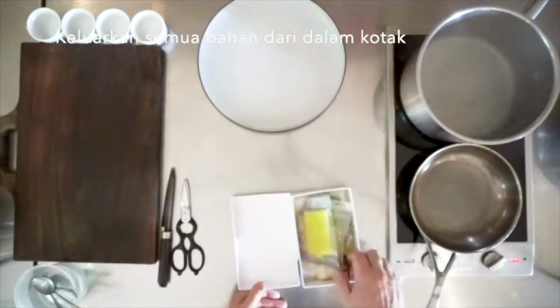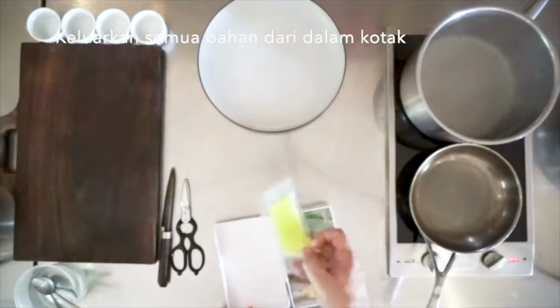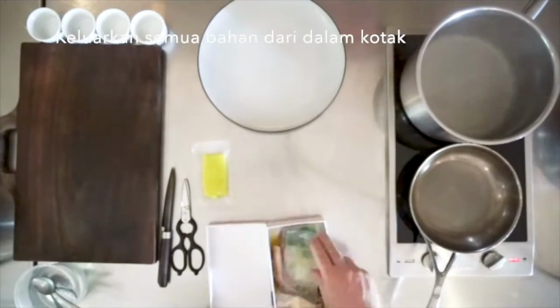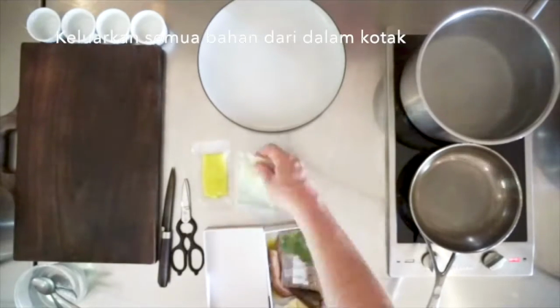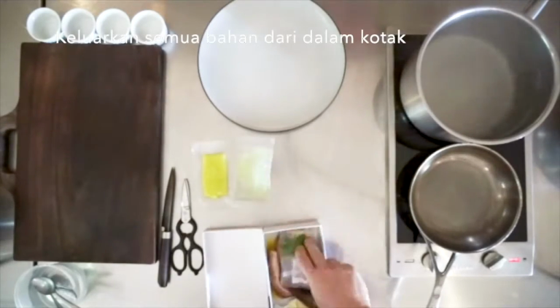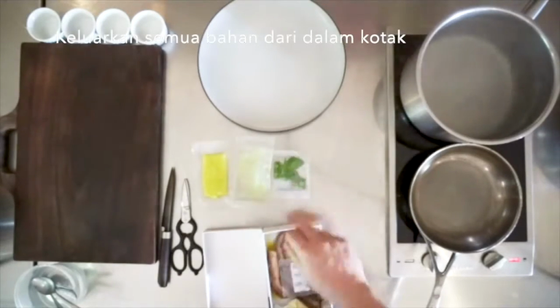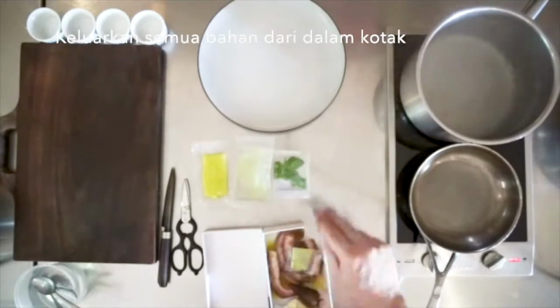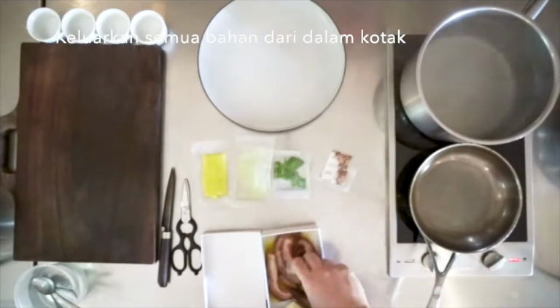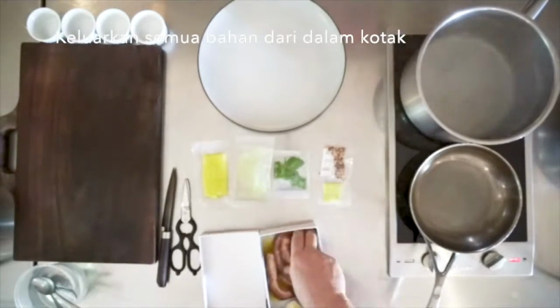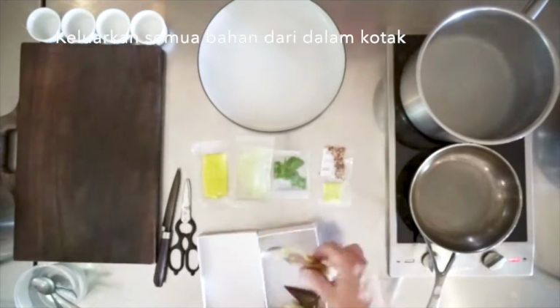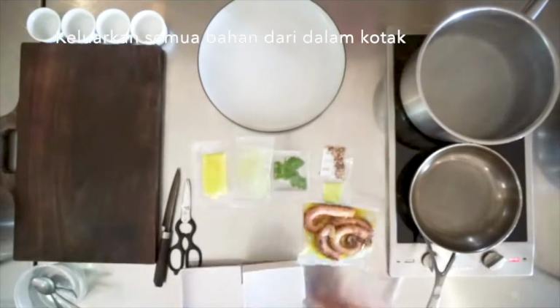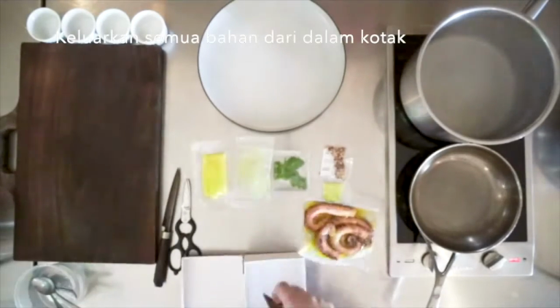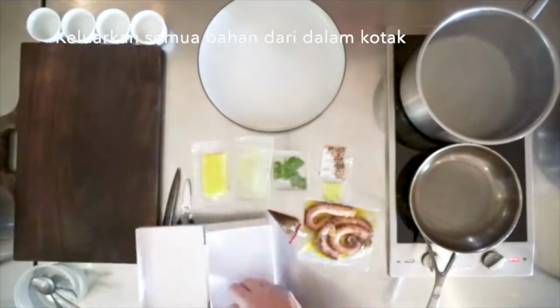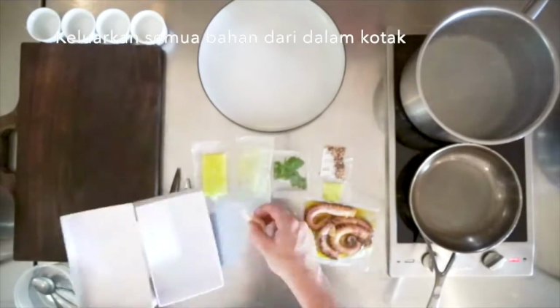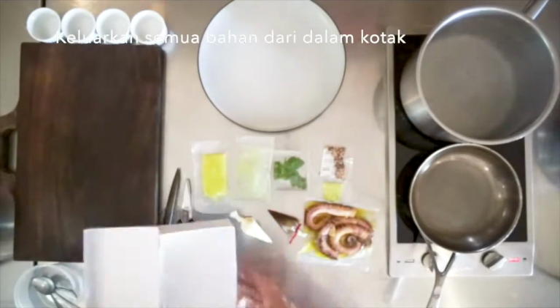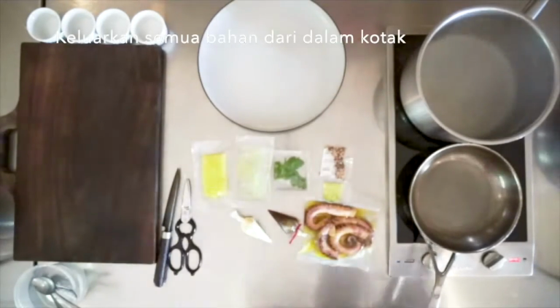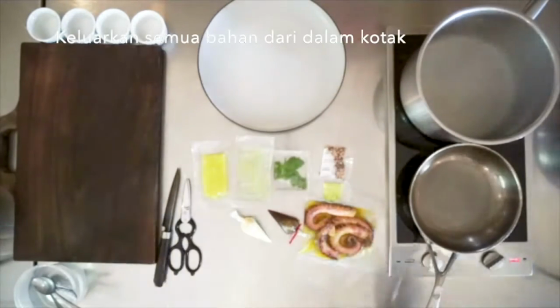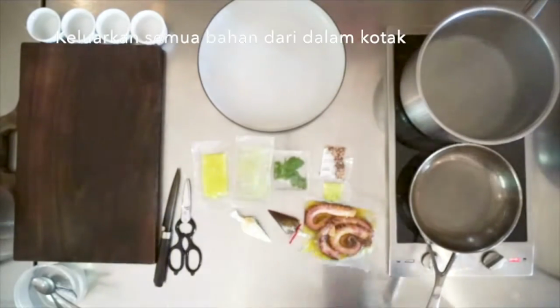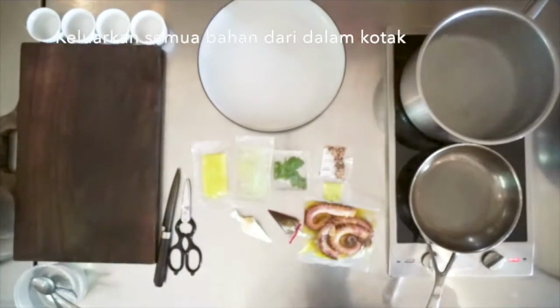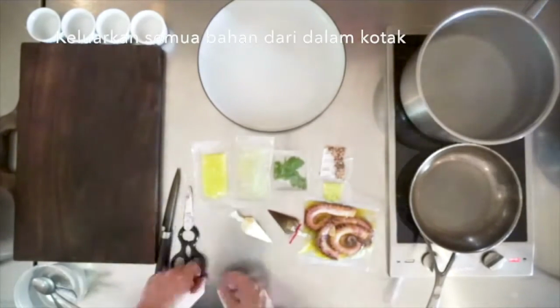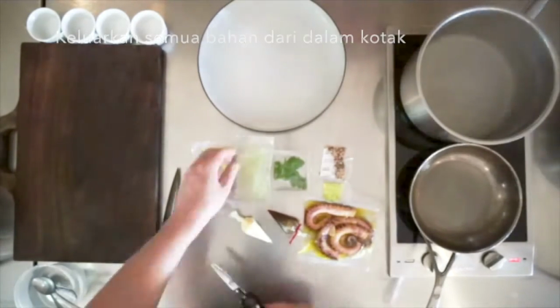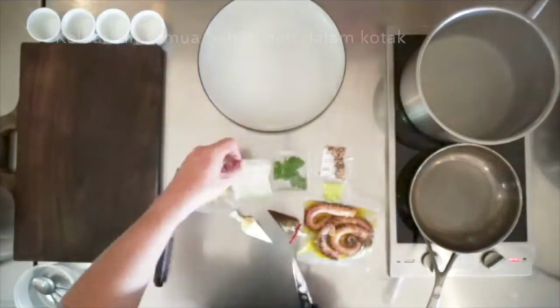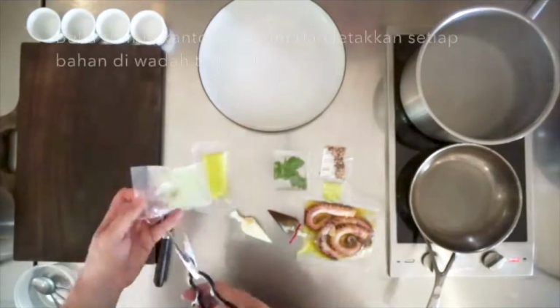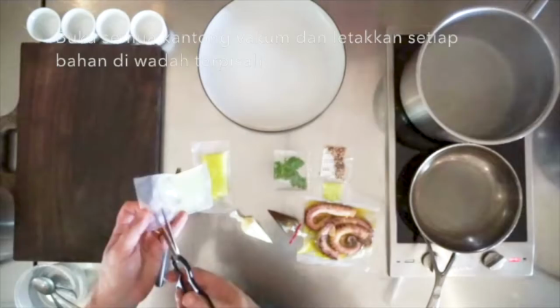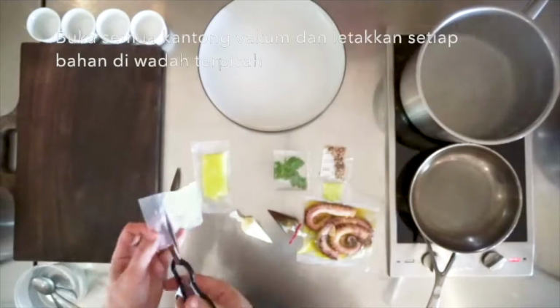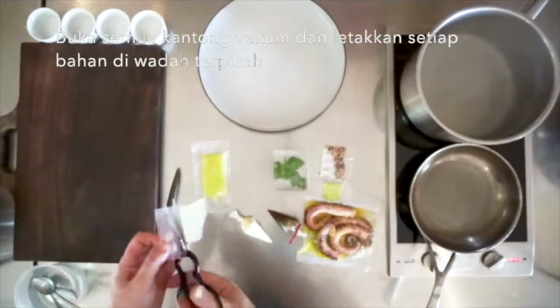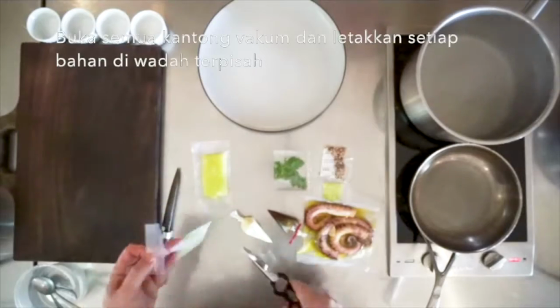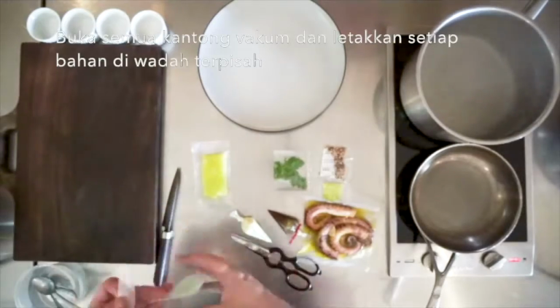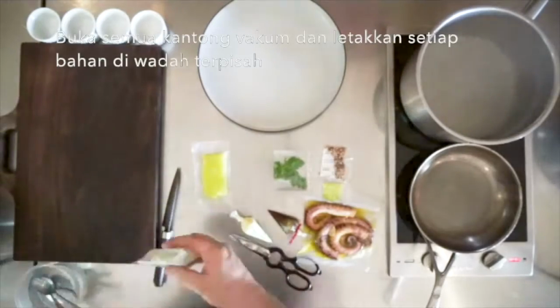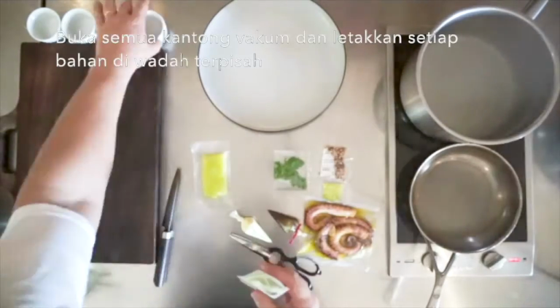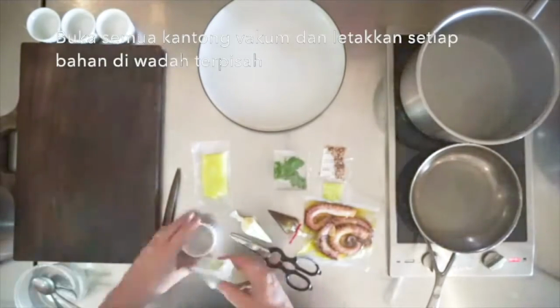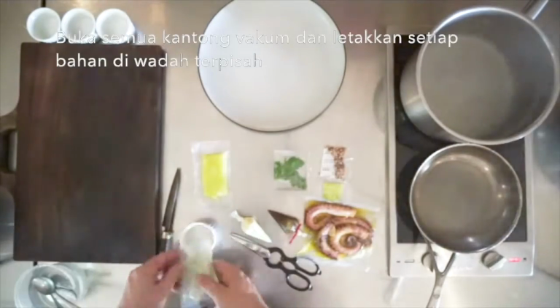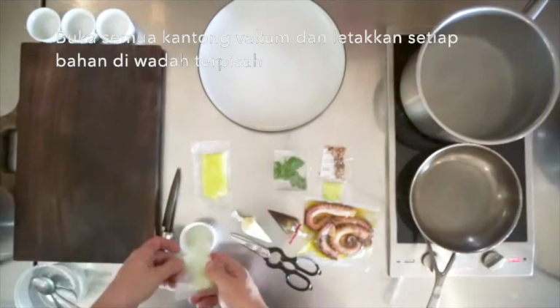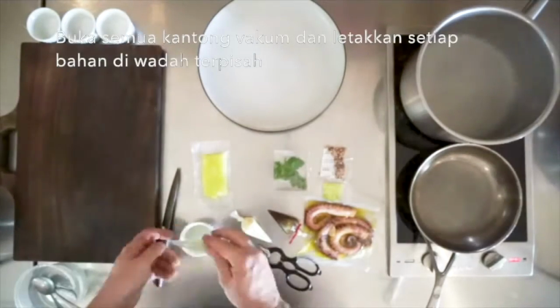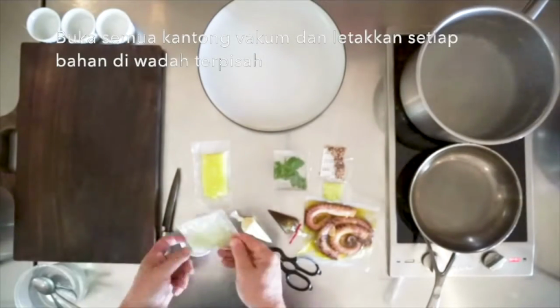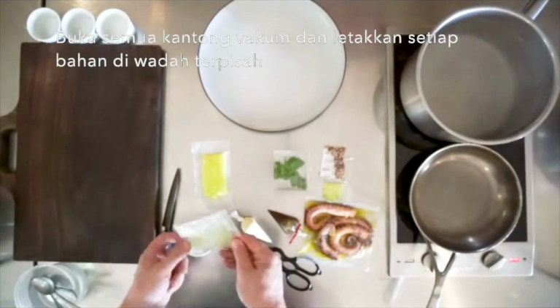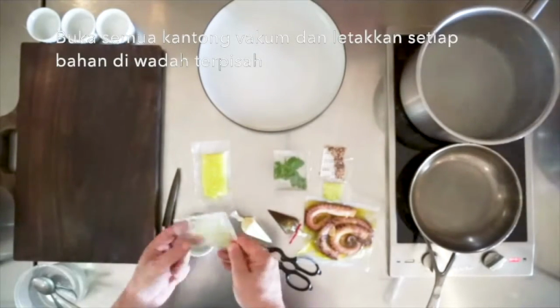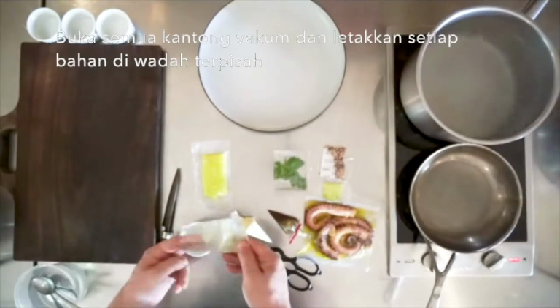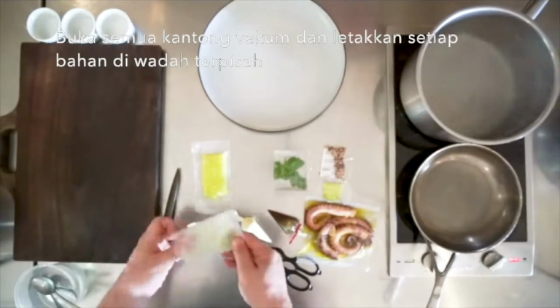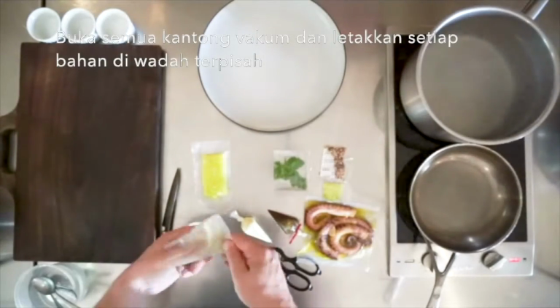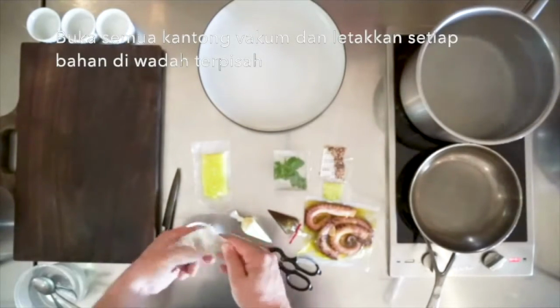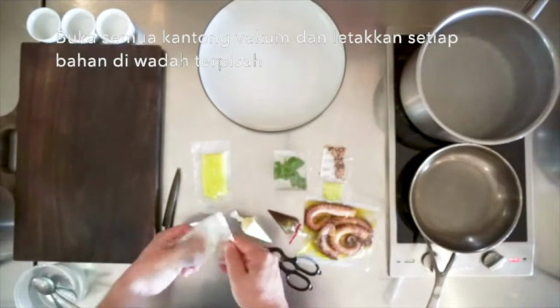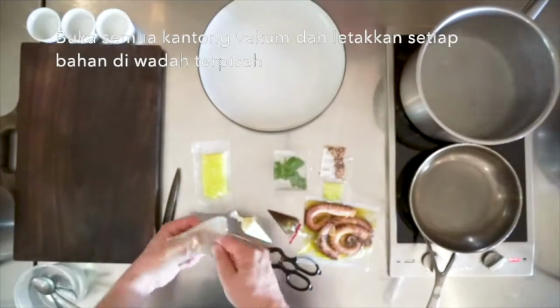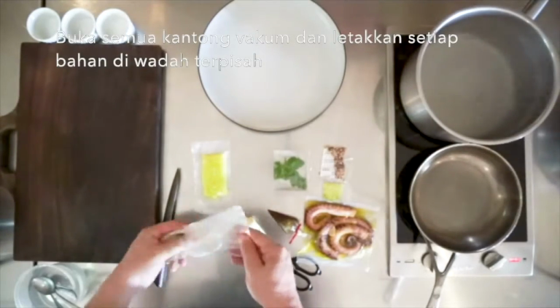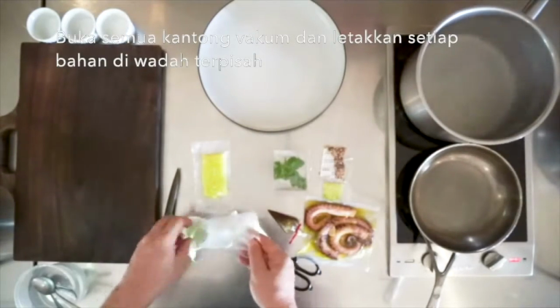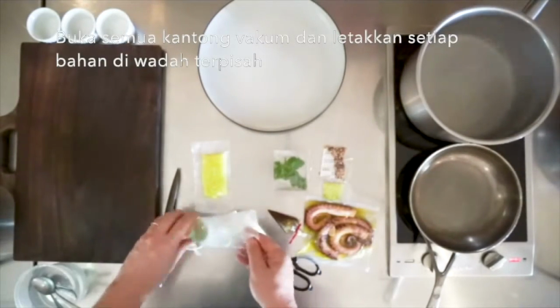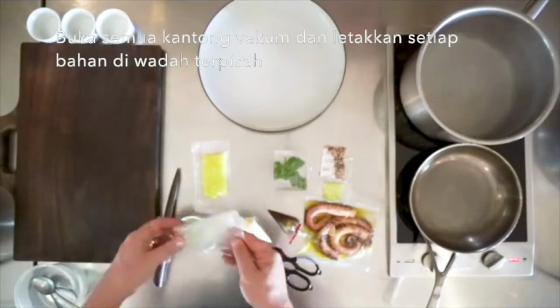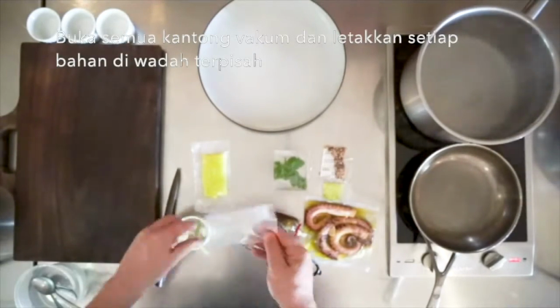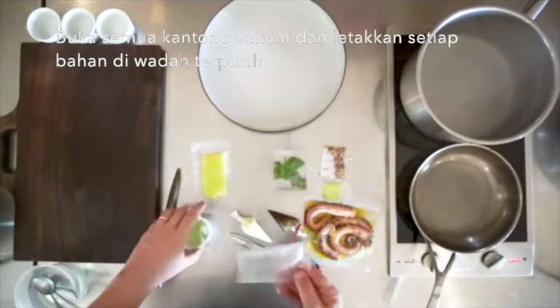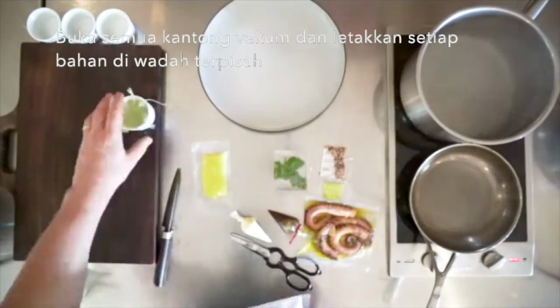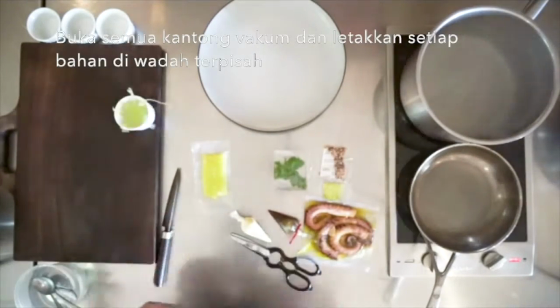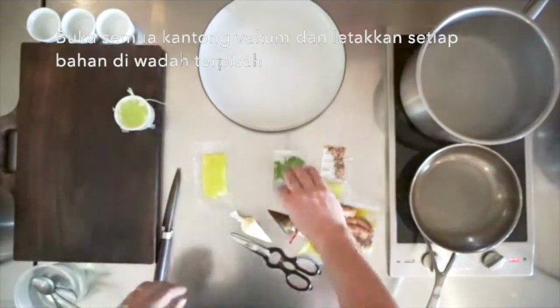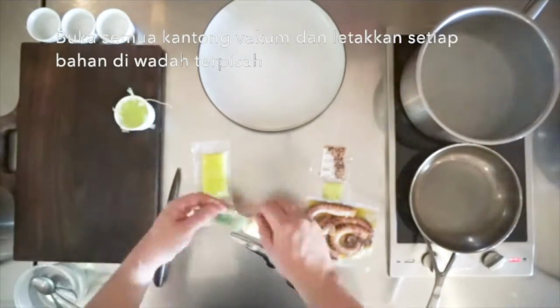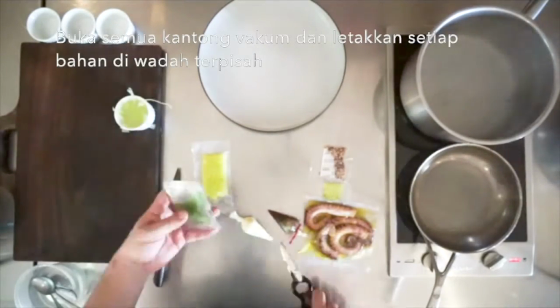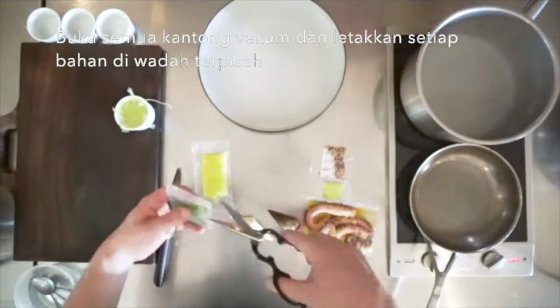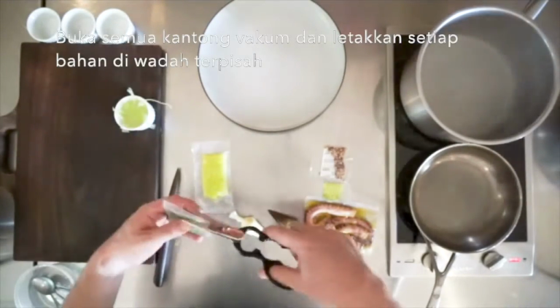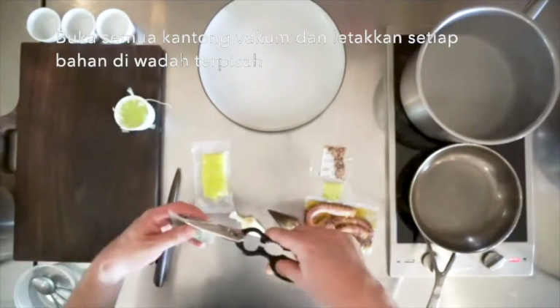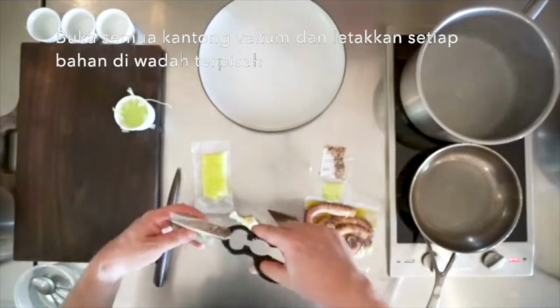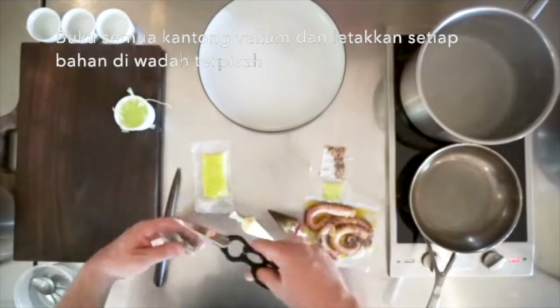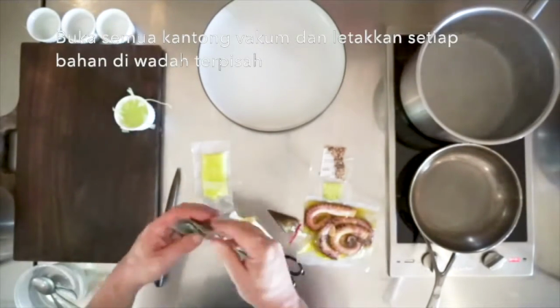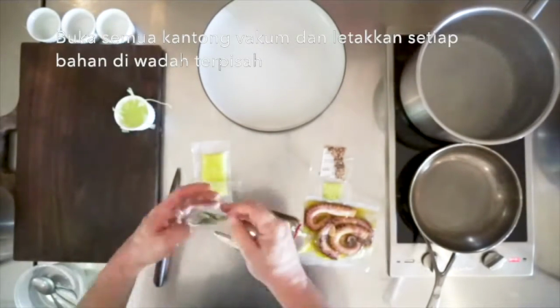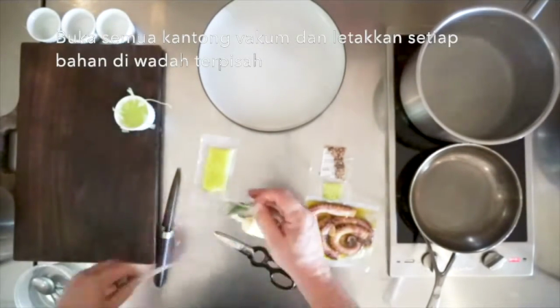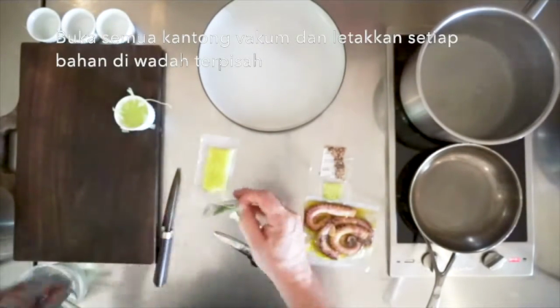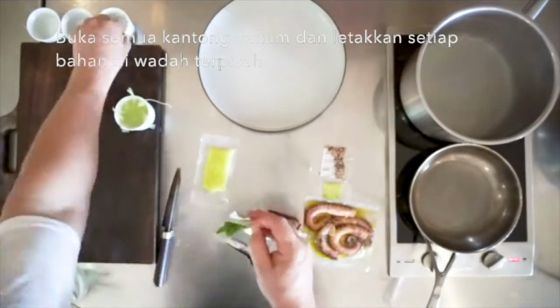Remove all the items from the box. Open all of the vacuum bags and place each item into a separate container.